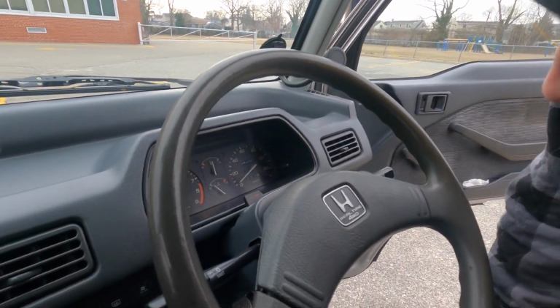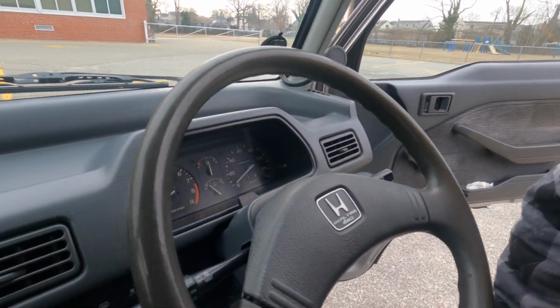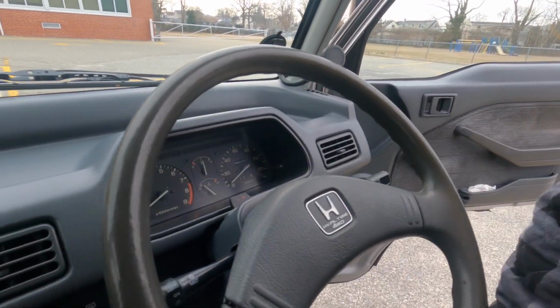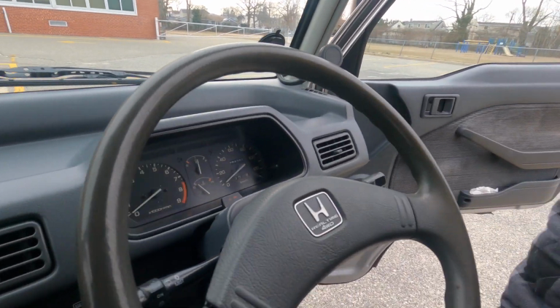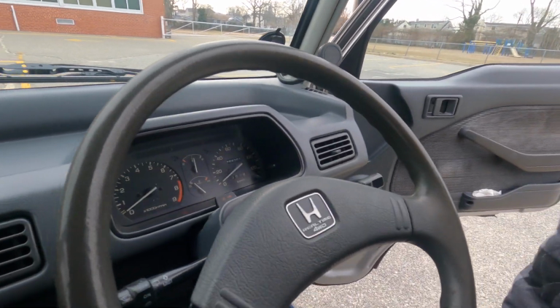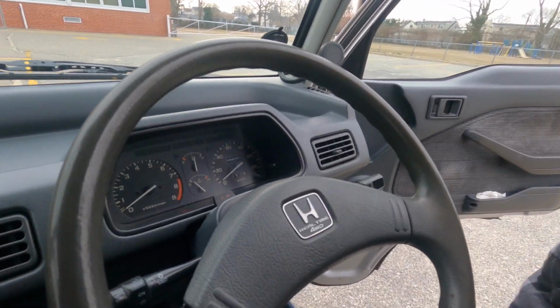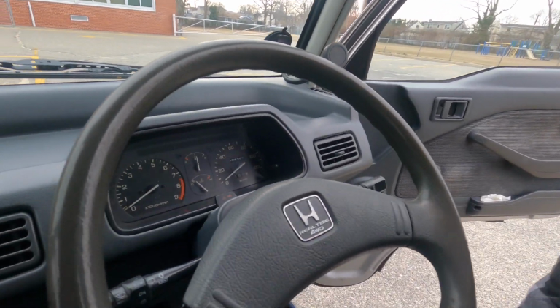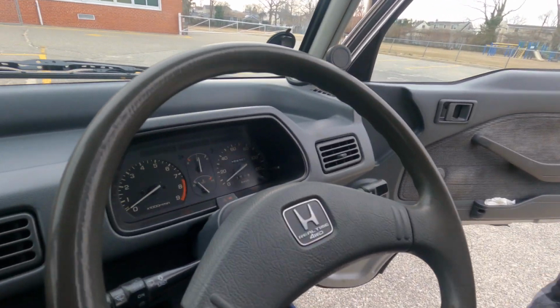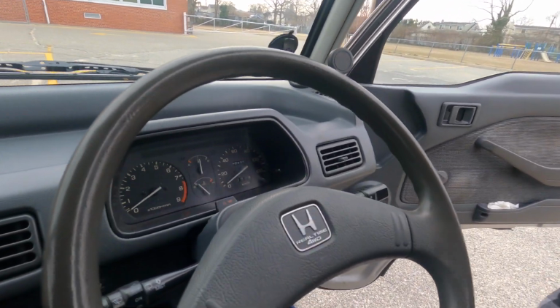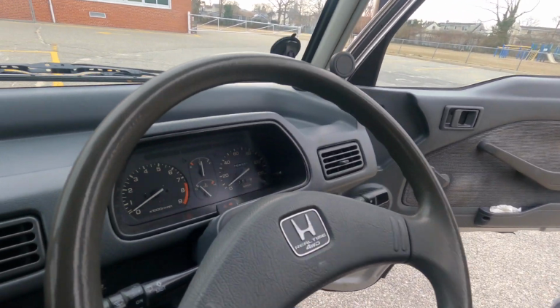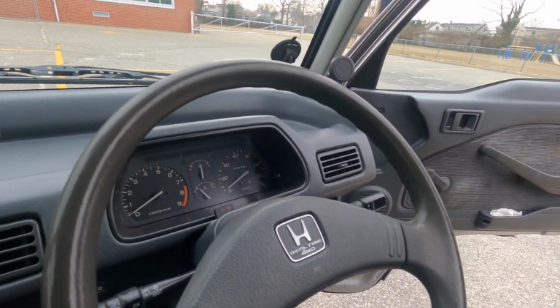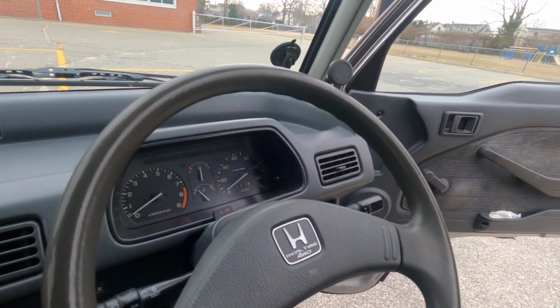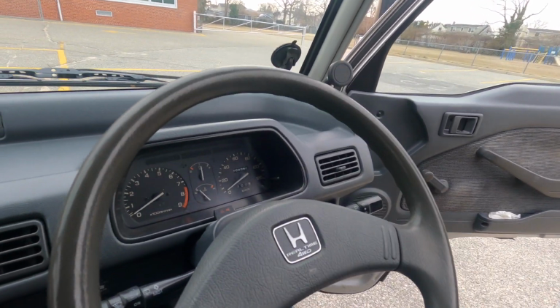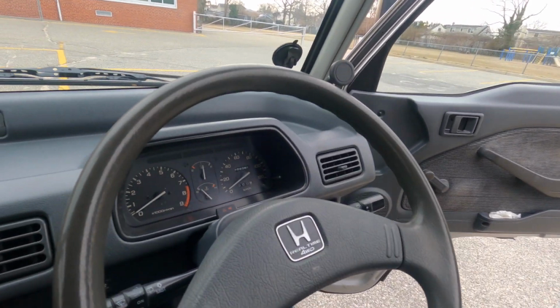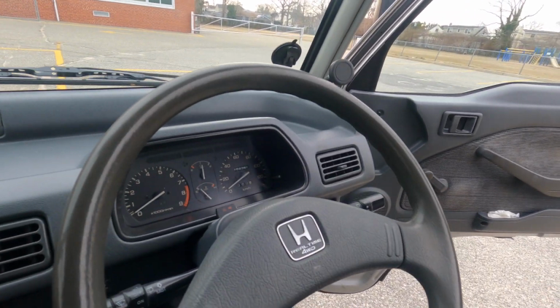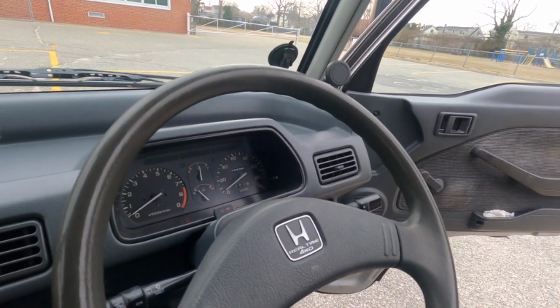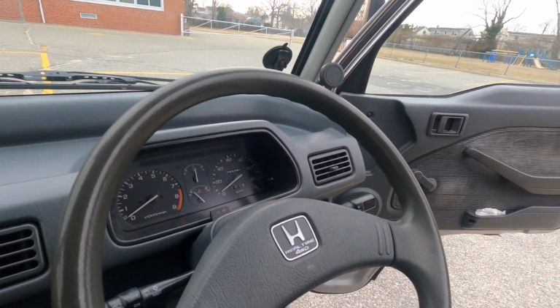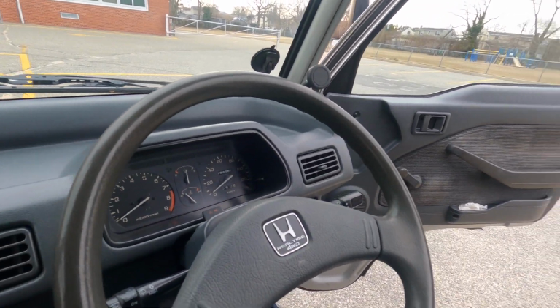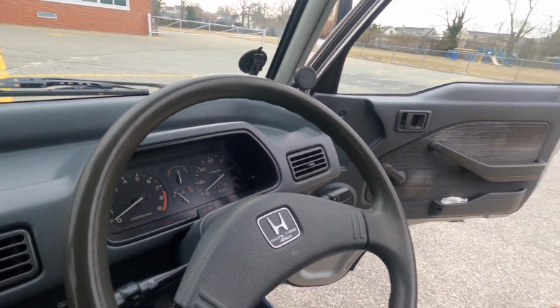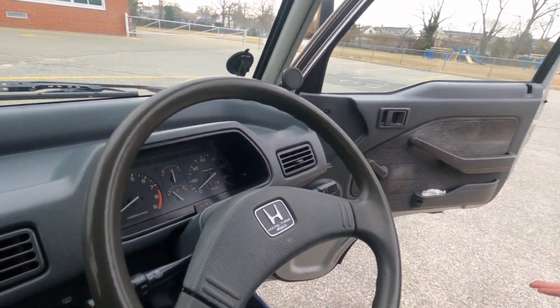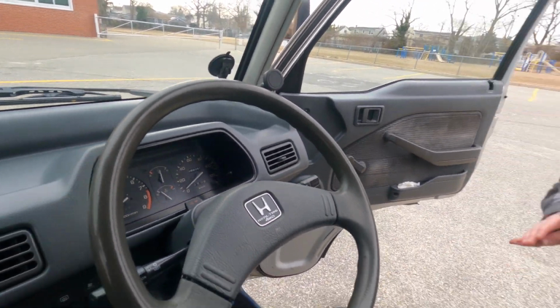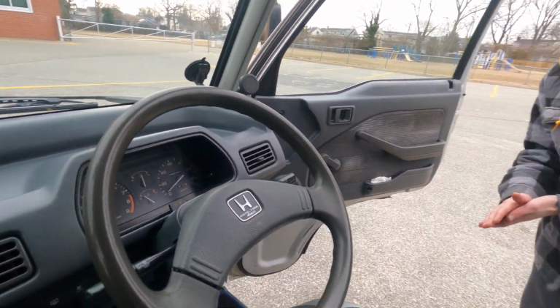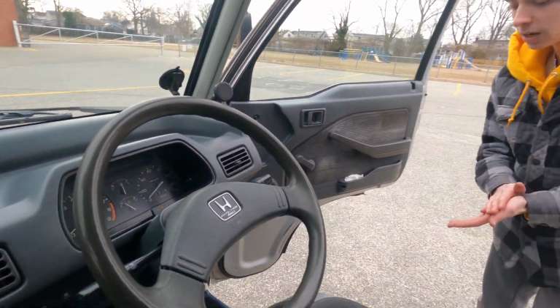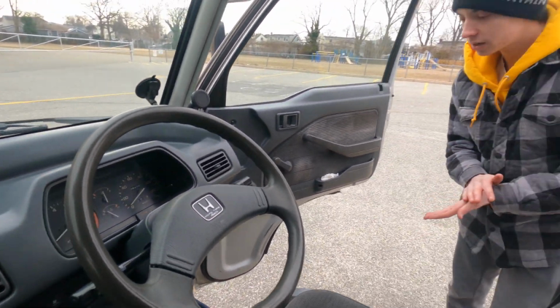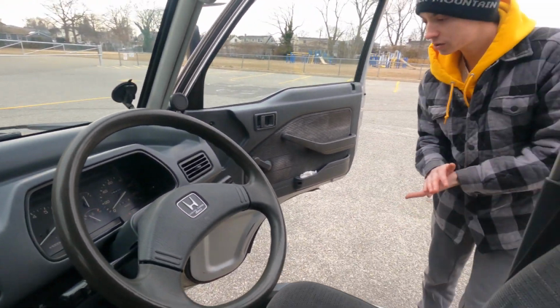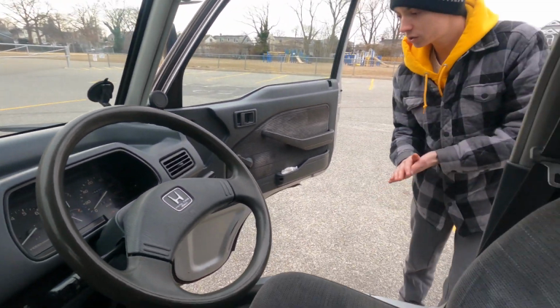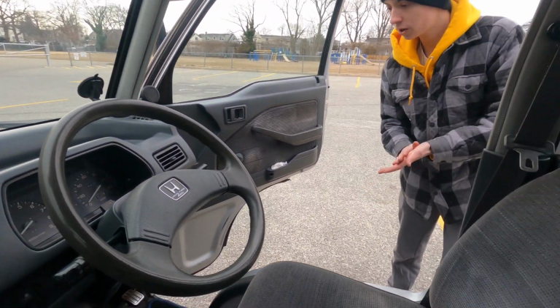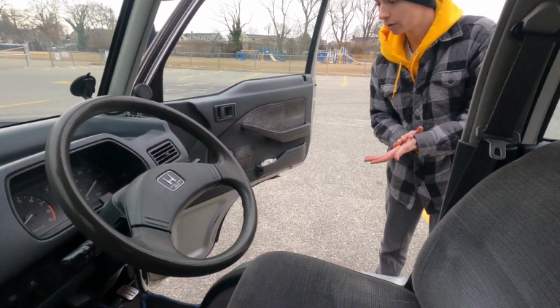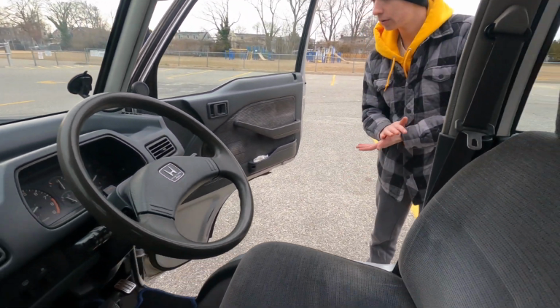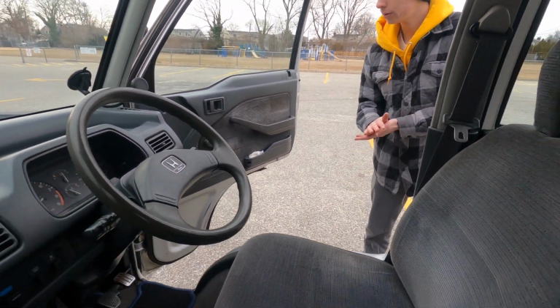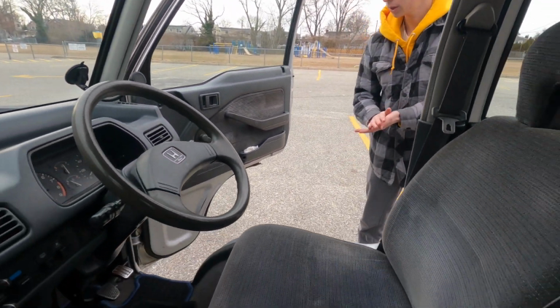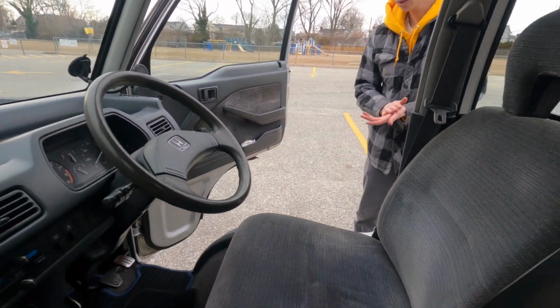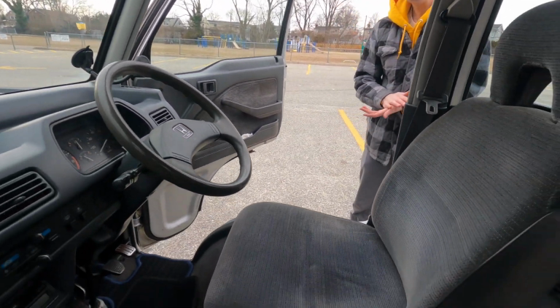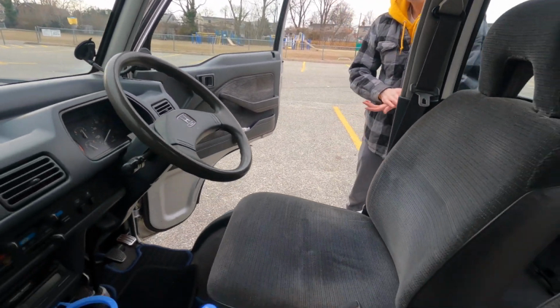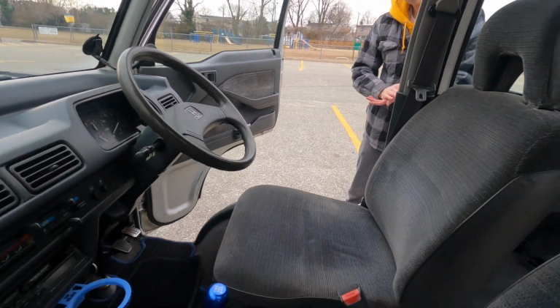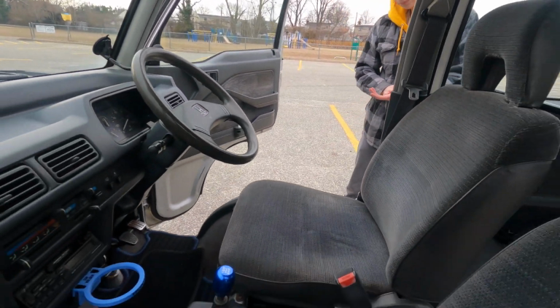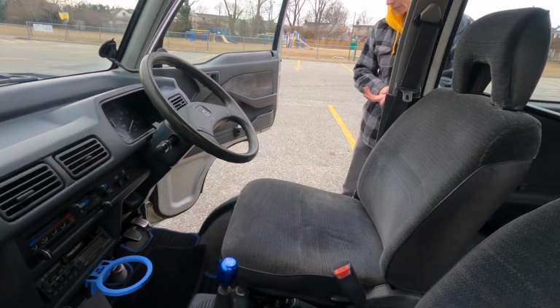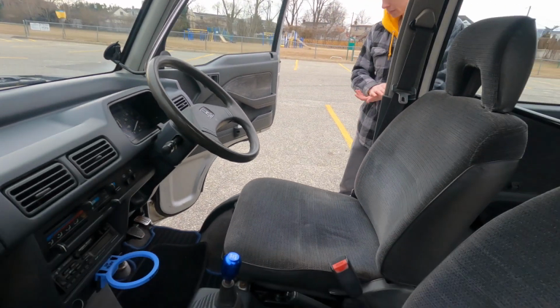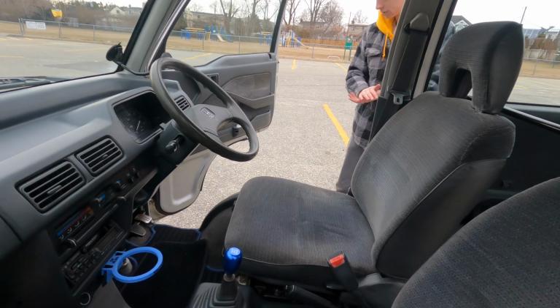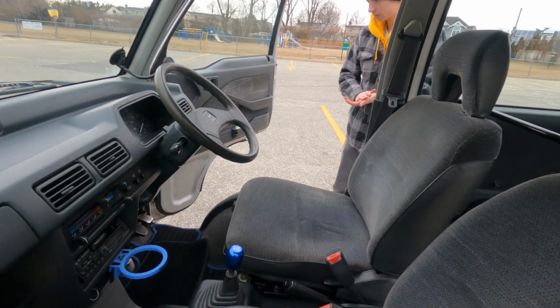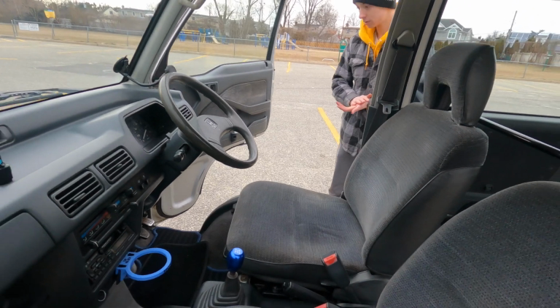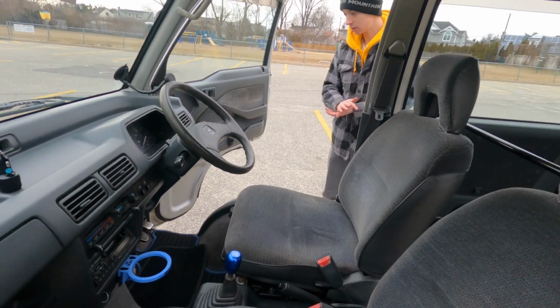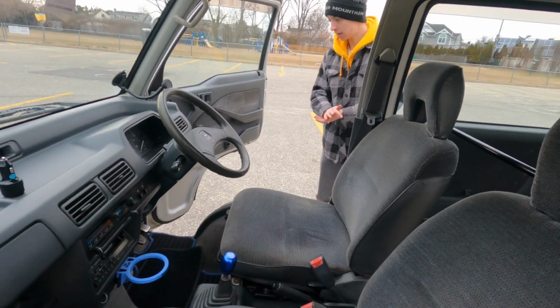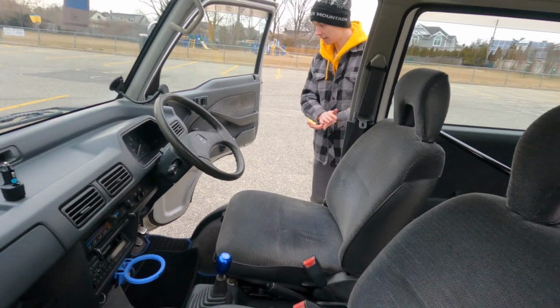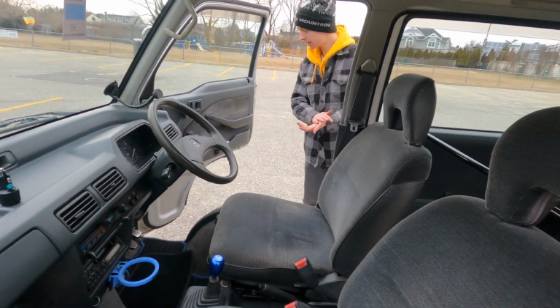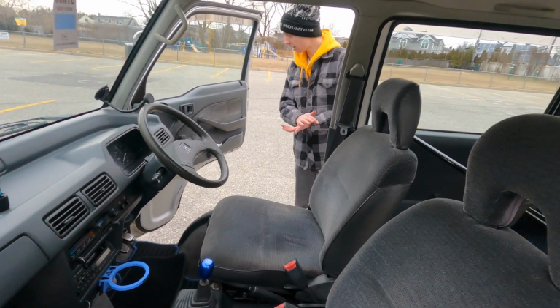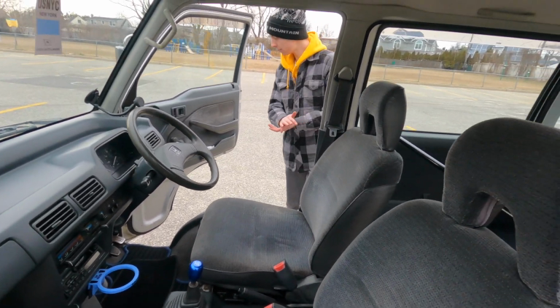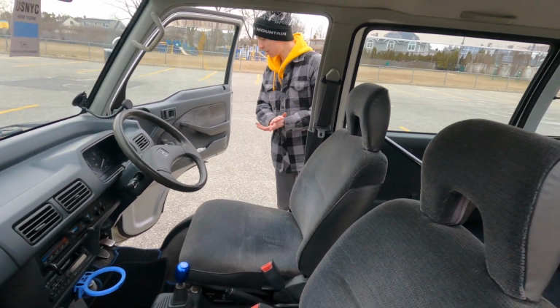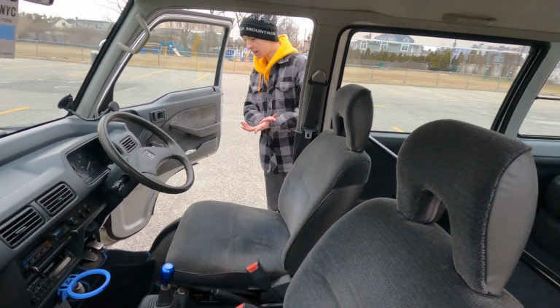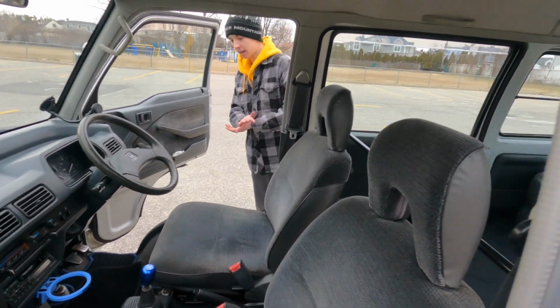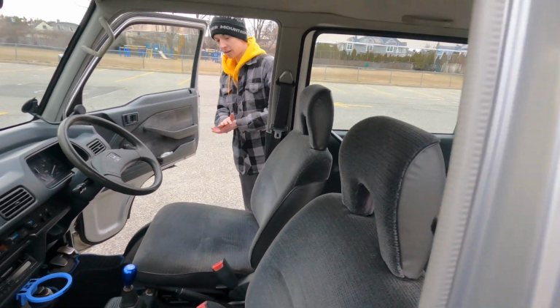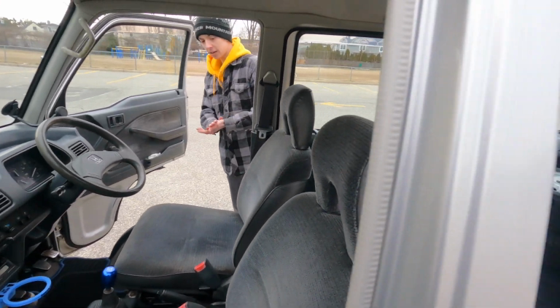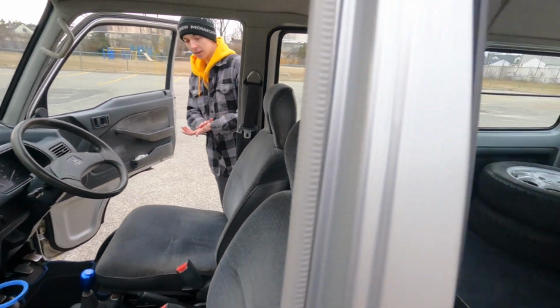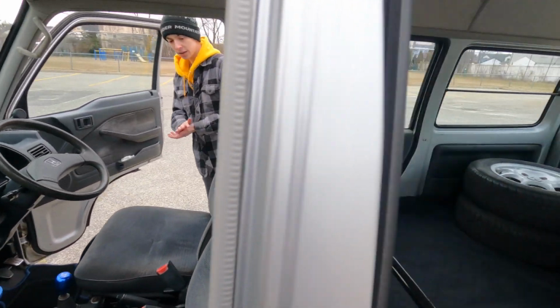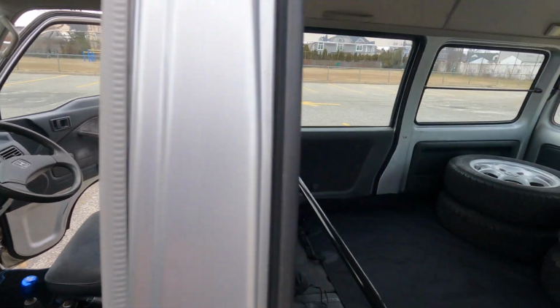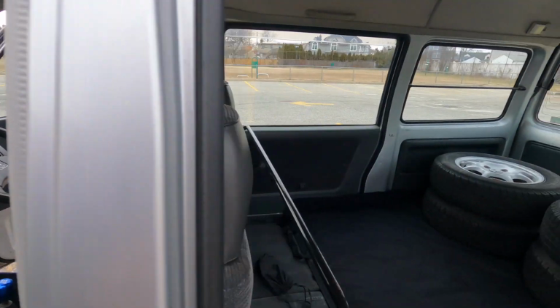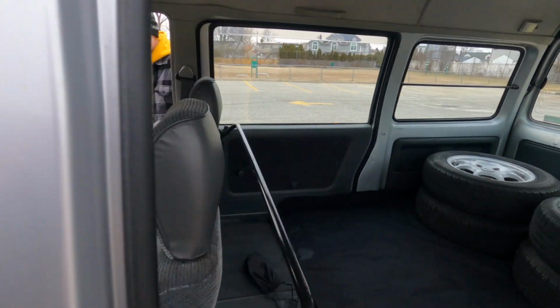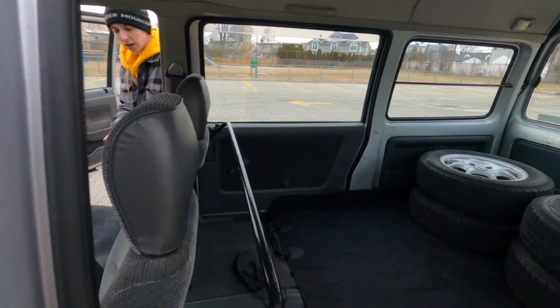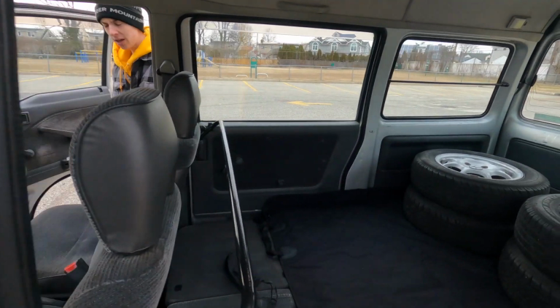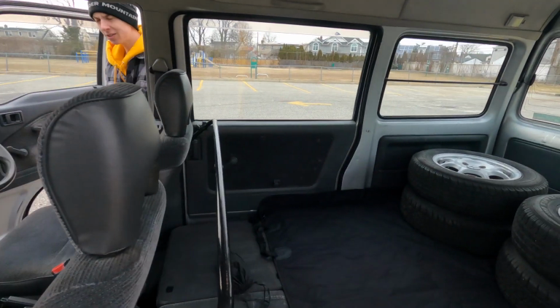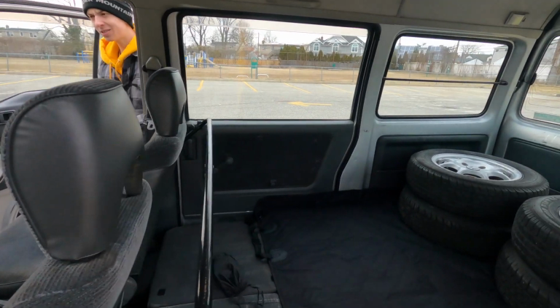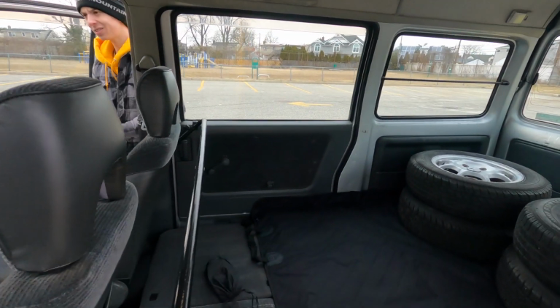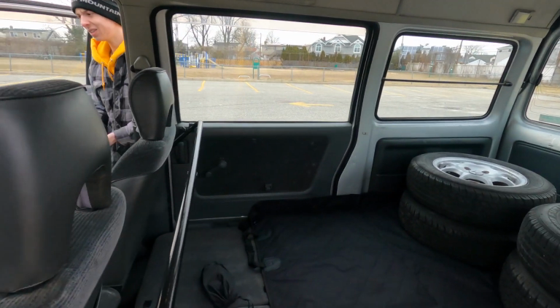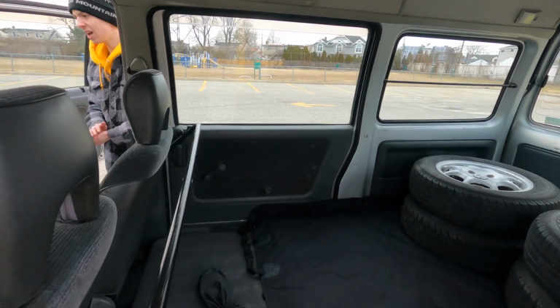There's 104,000 kilometers on the clock, so that's like 62,000 miles.